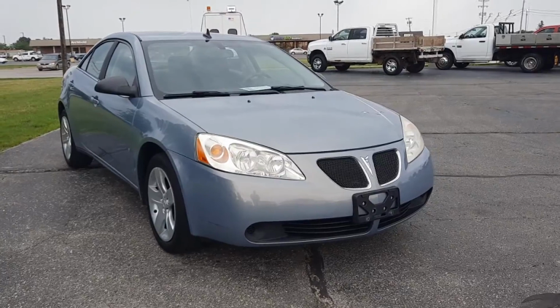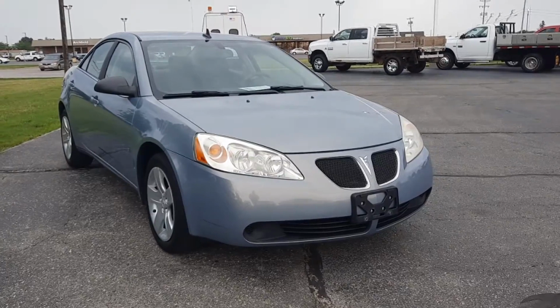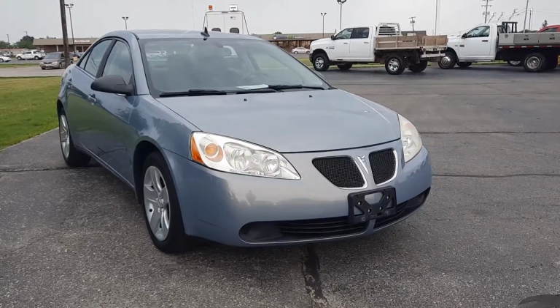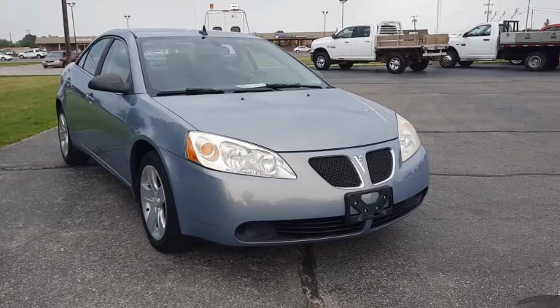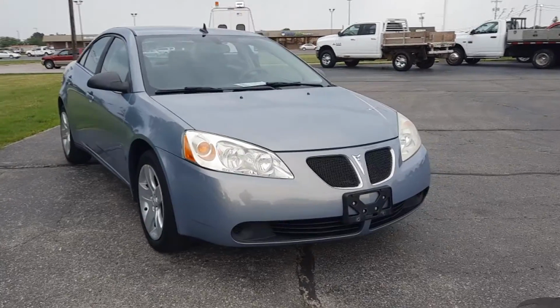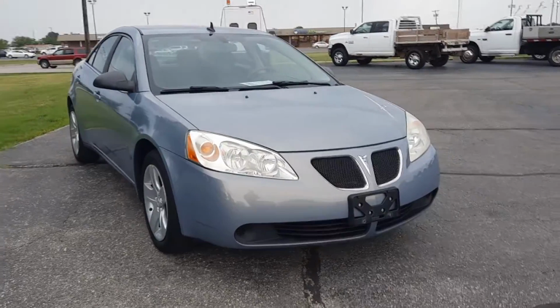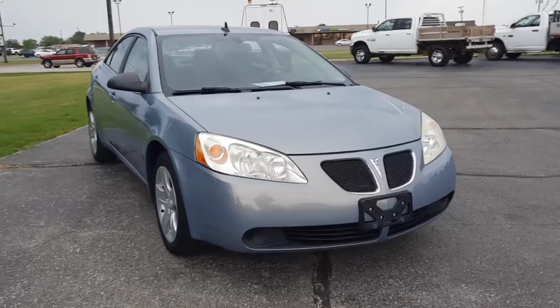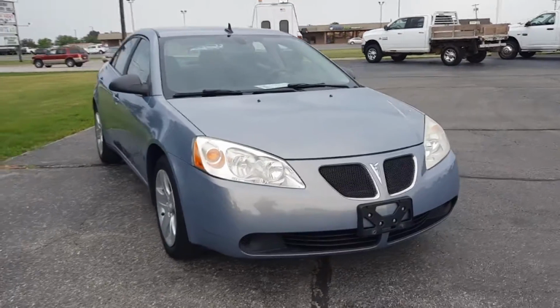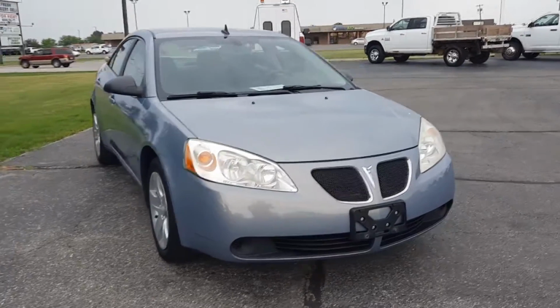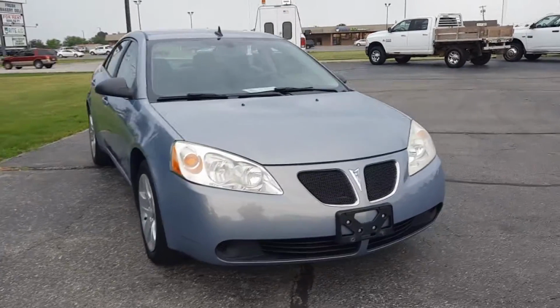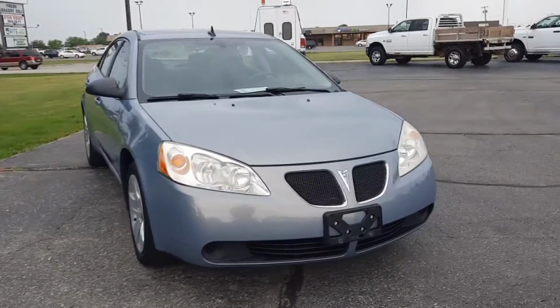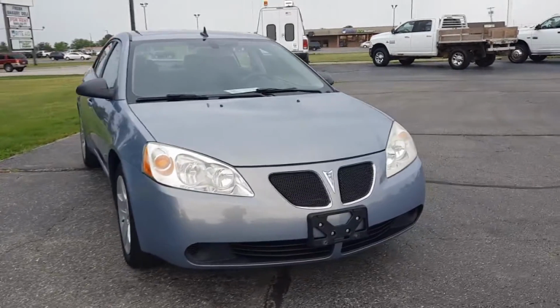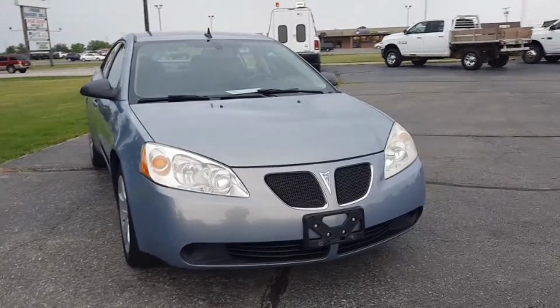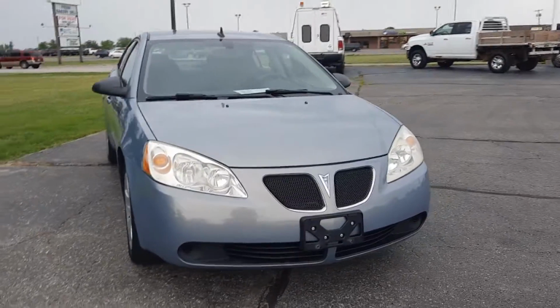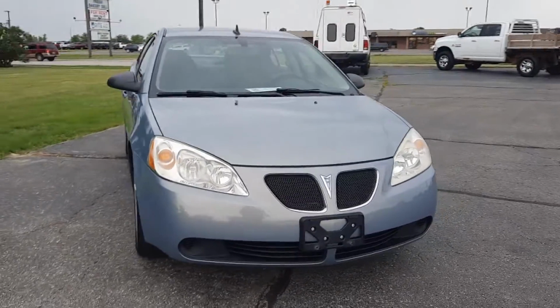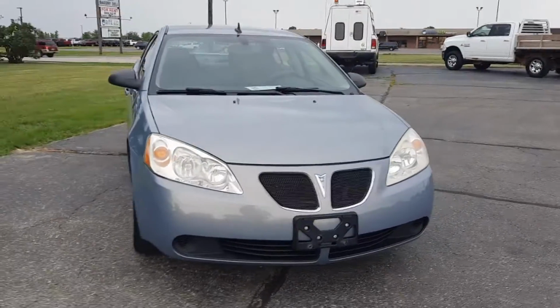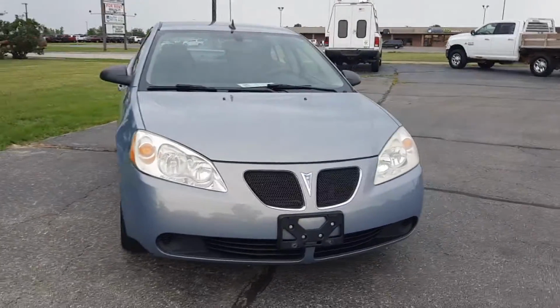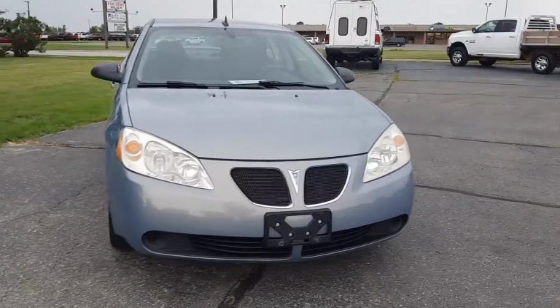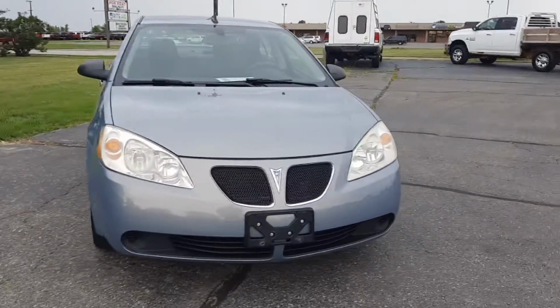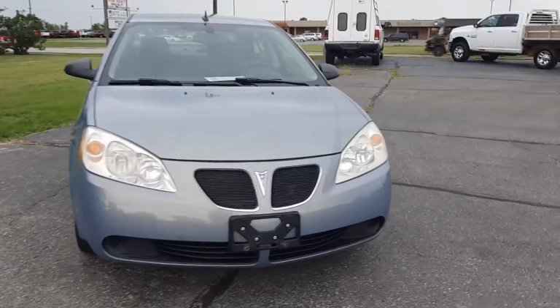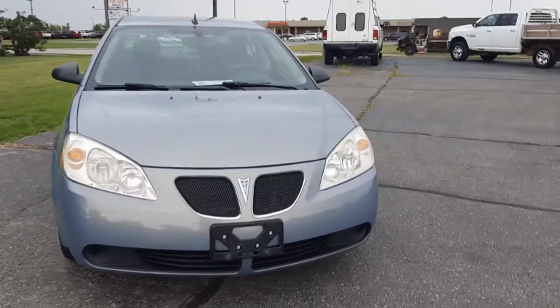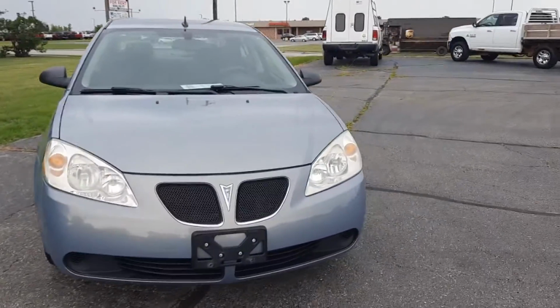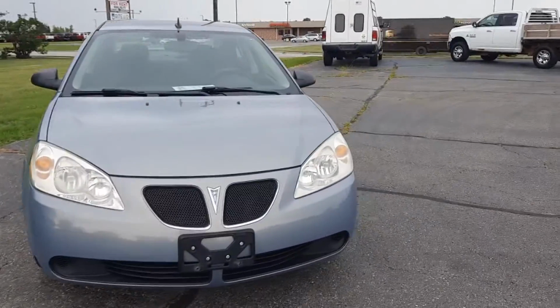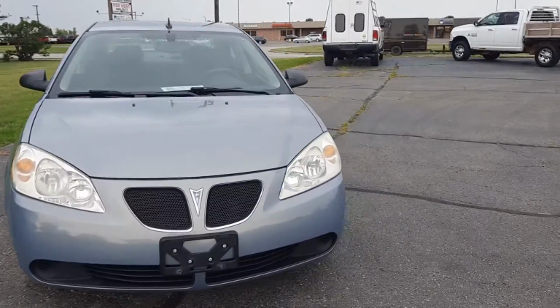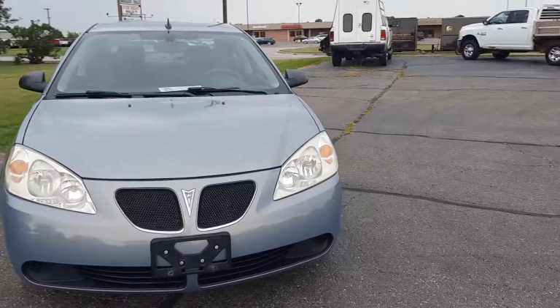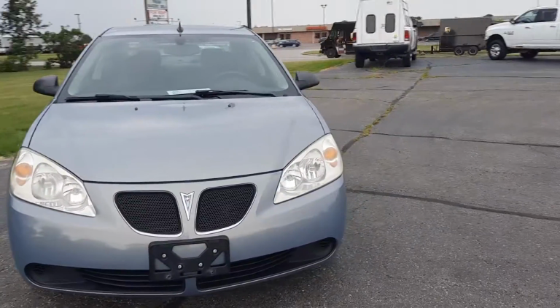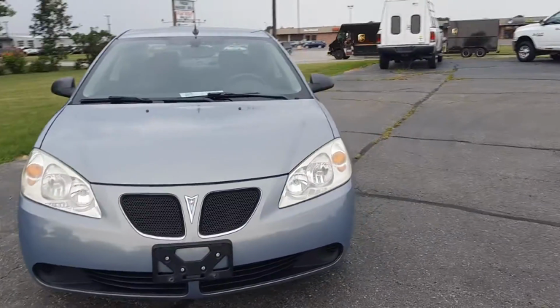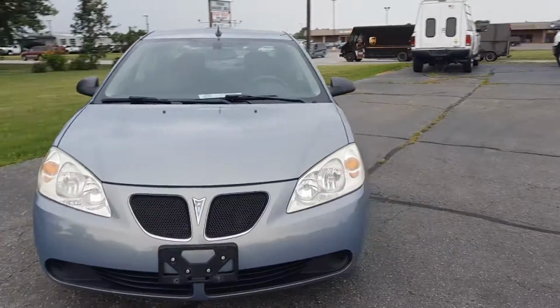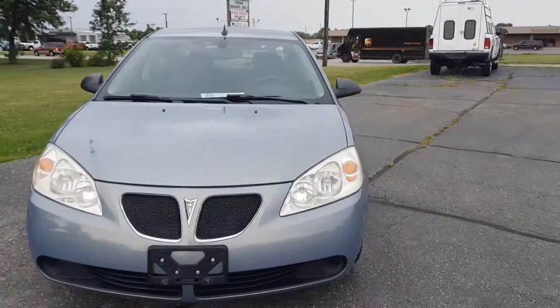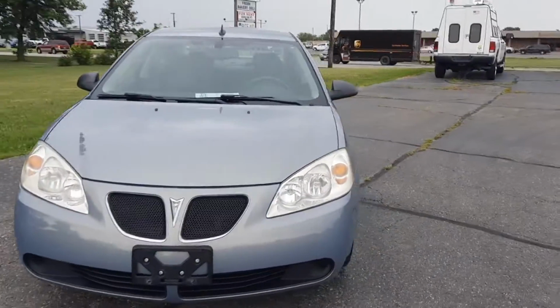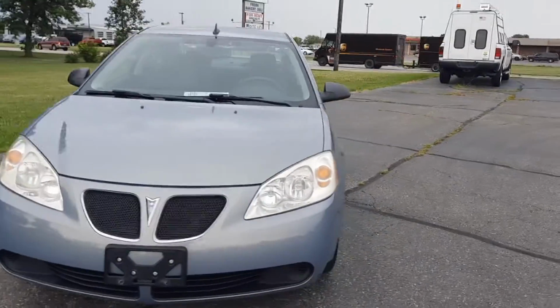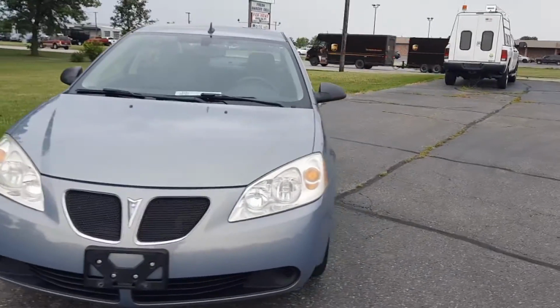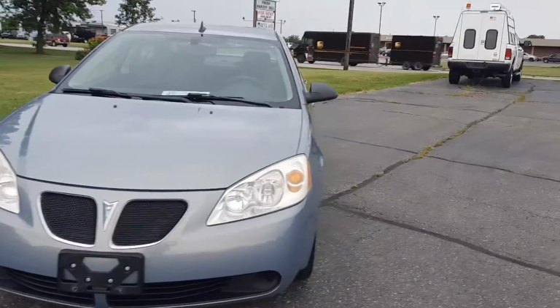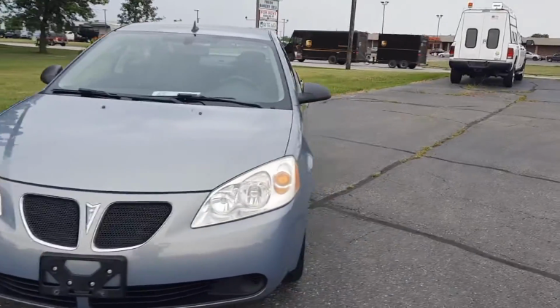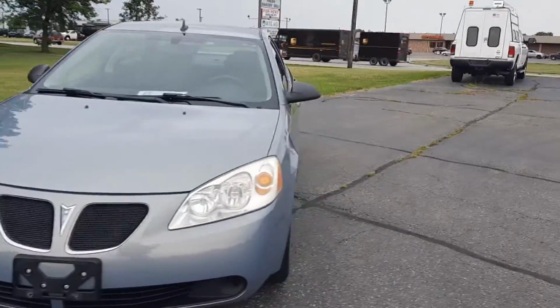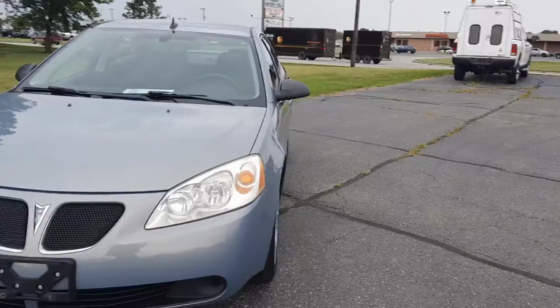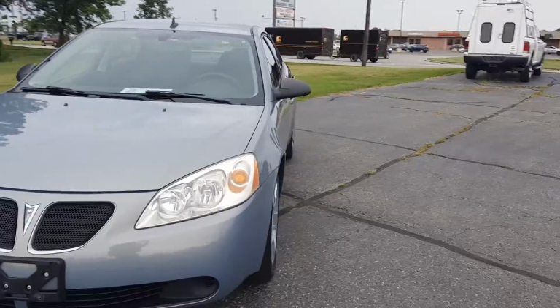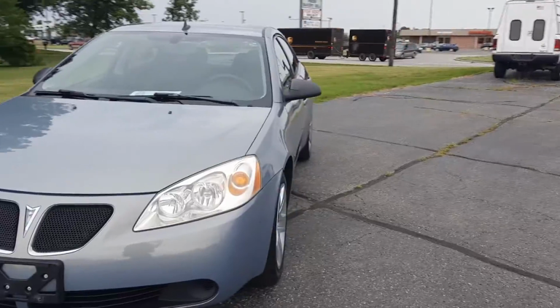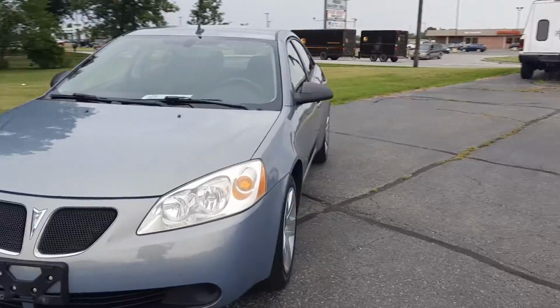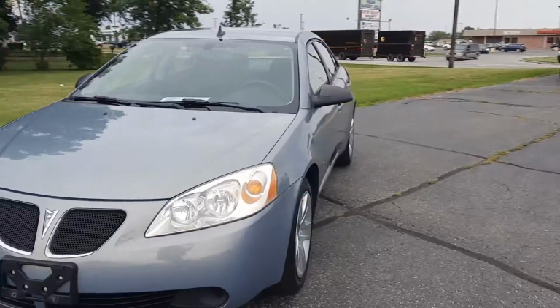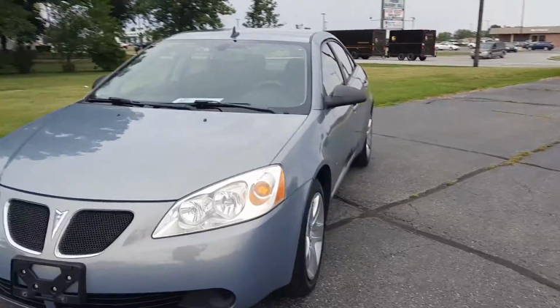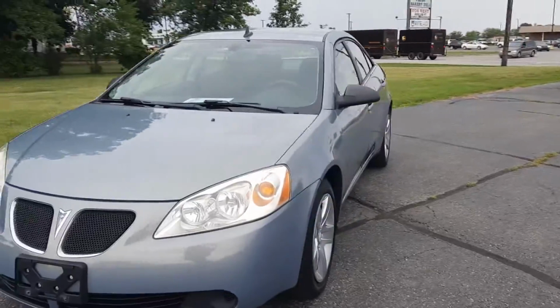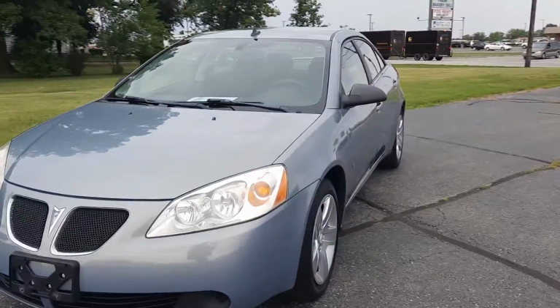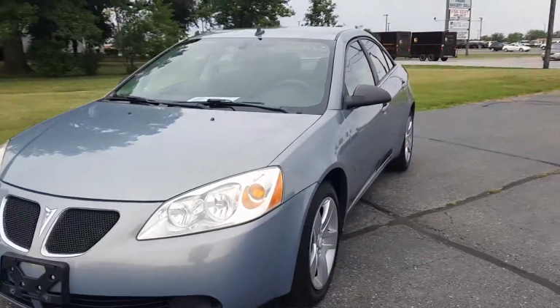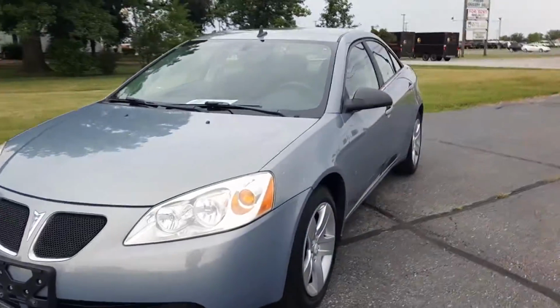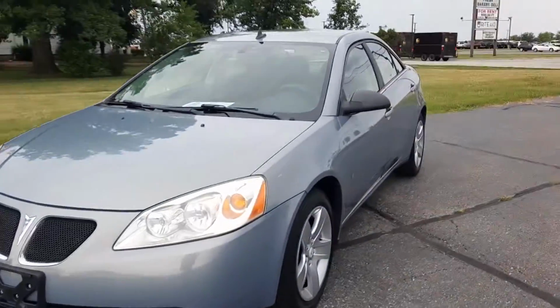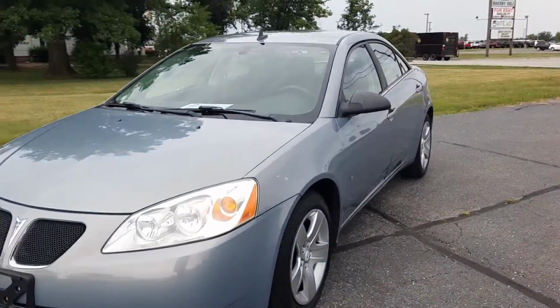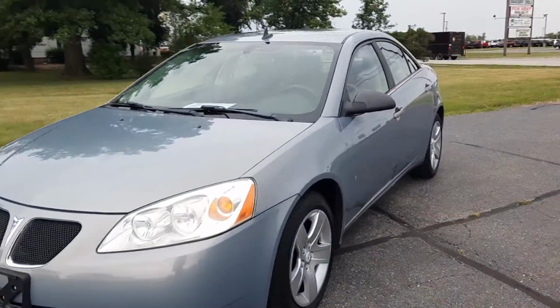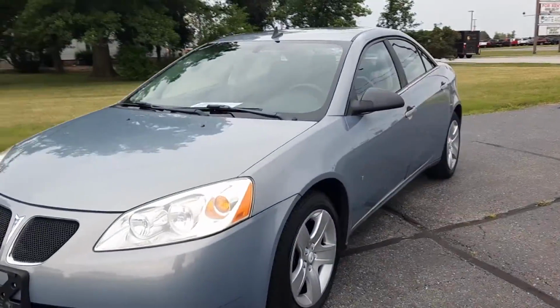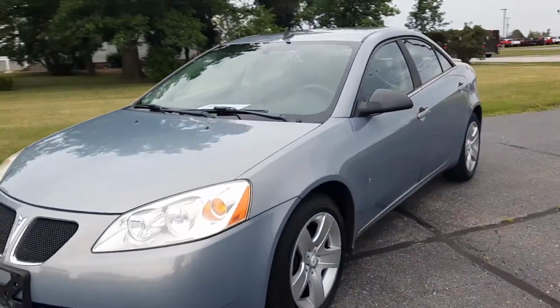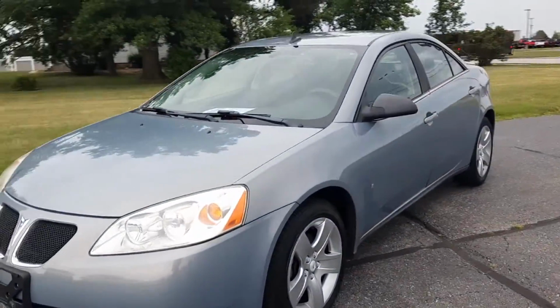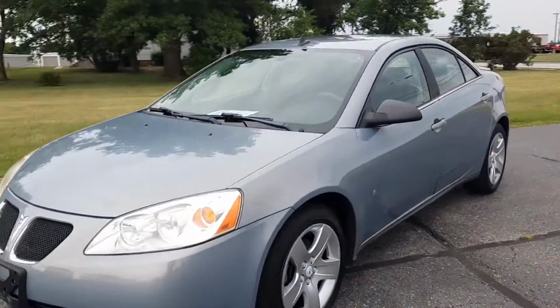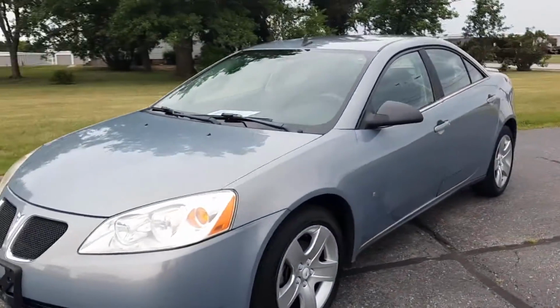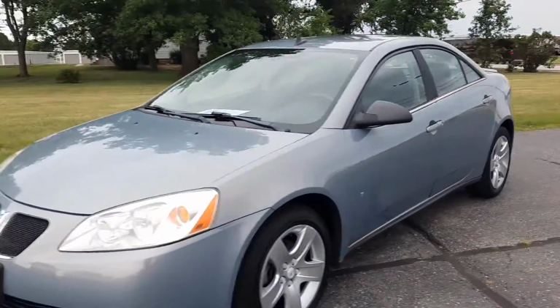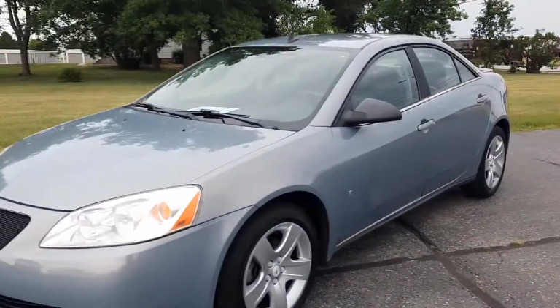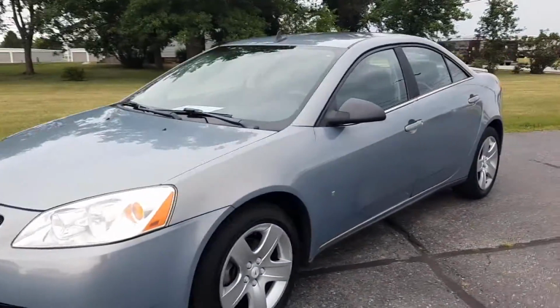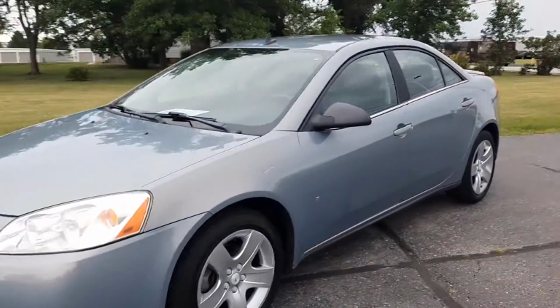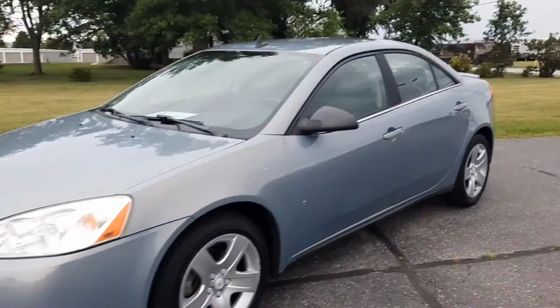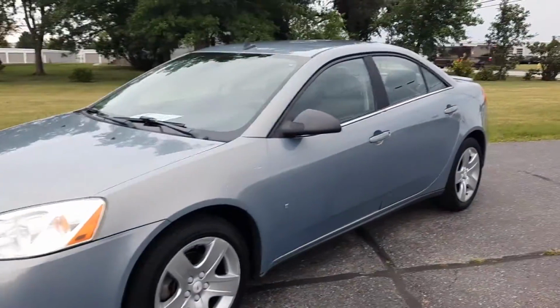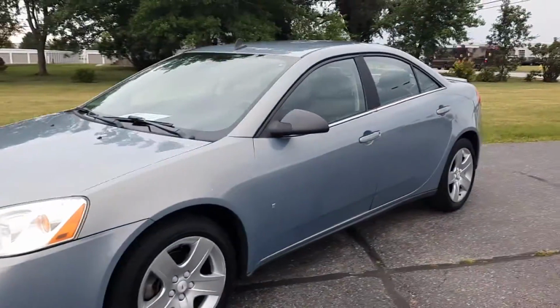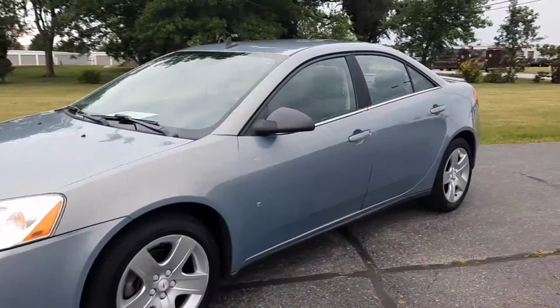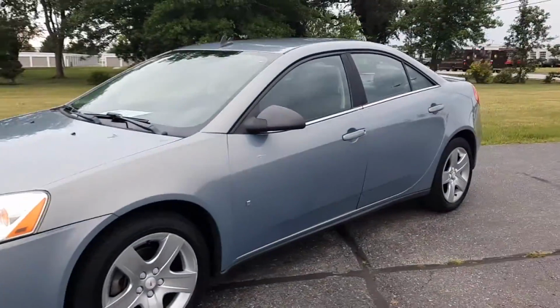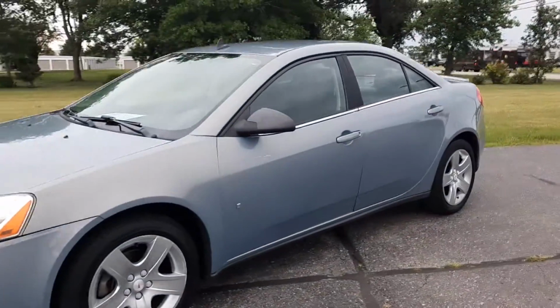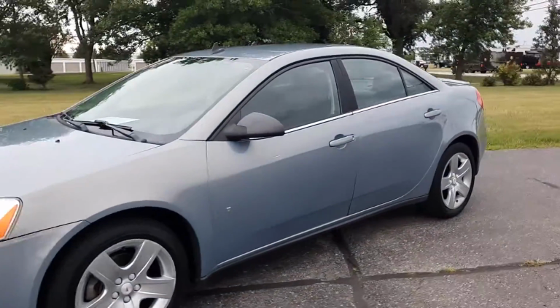Angel here at Terry Hendricks Chrysler, going to take you on a quick walk around of this 2009 Pontiac G6 base.